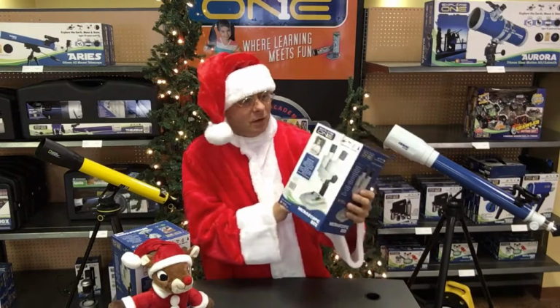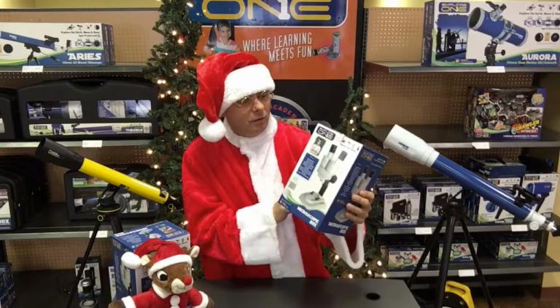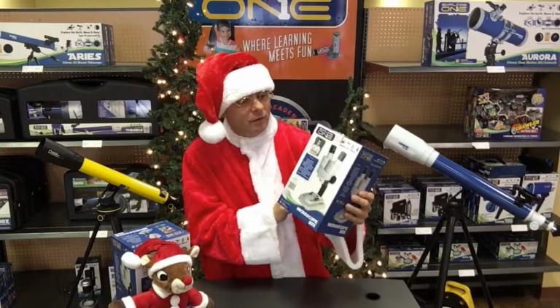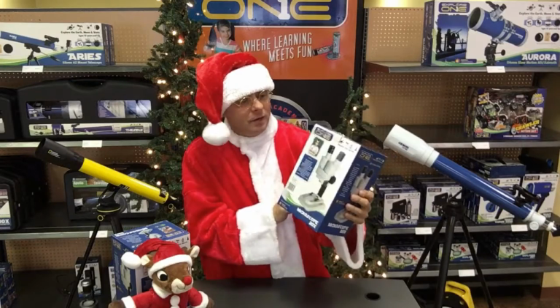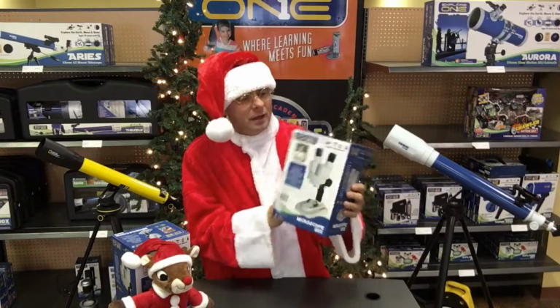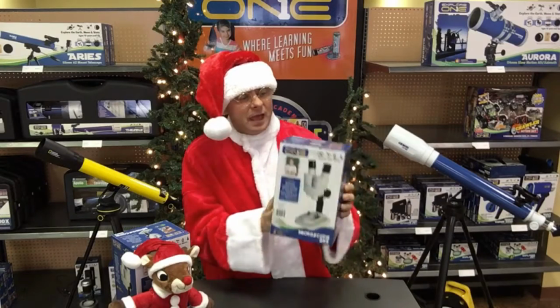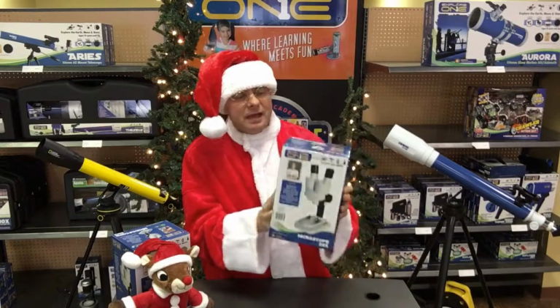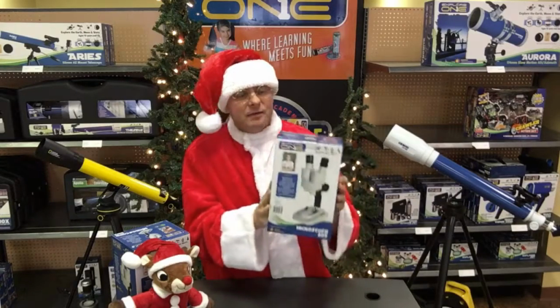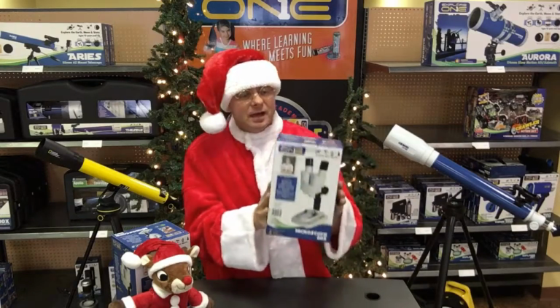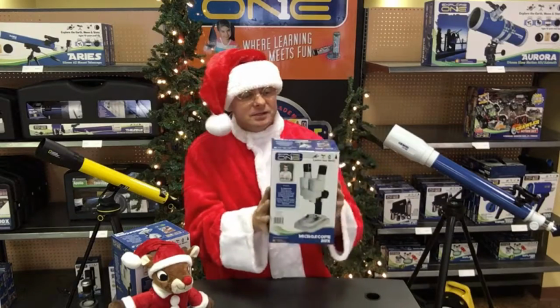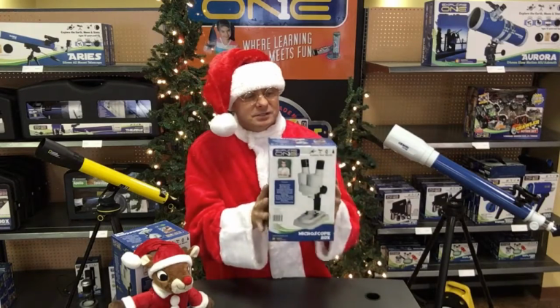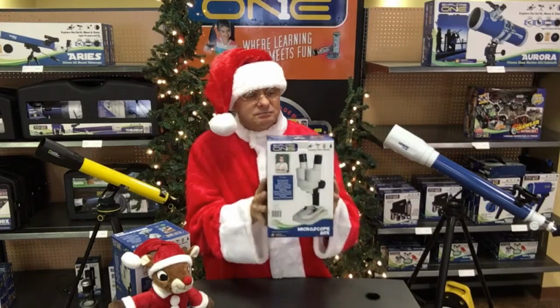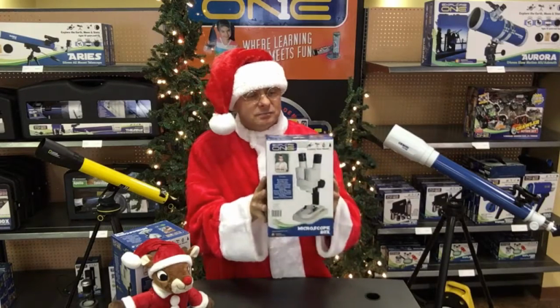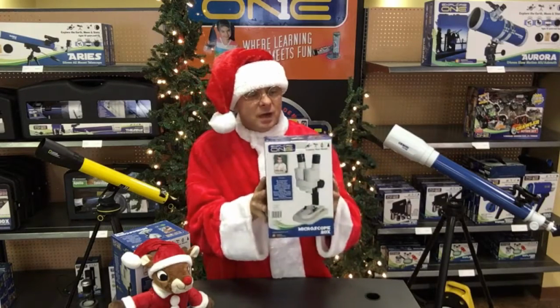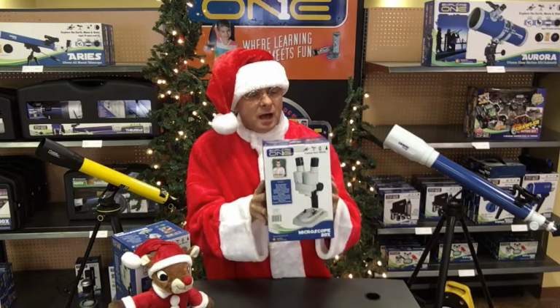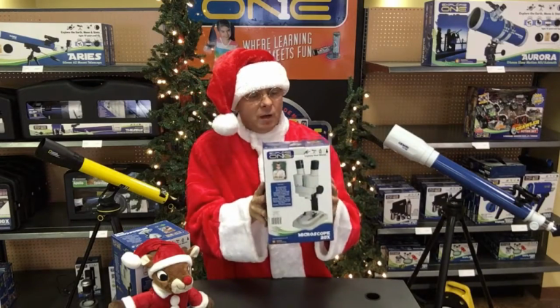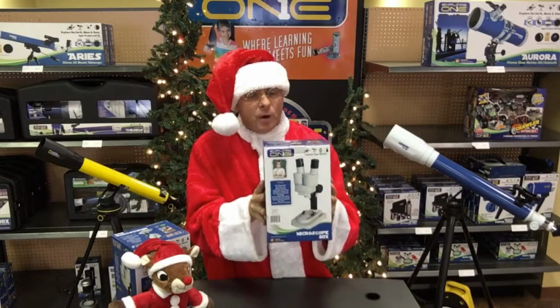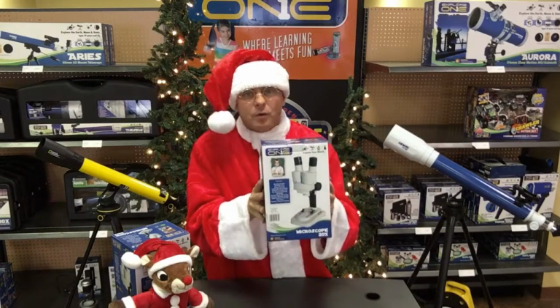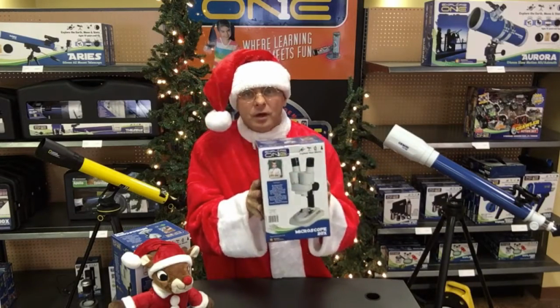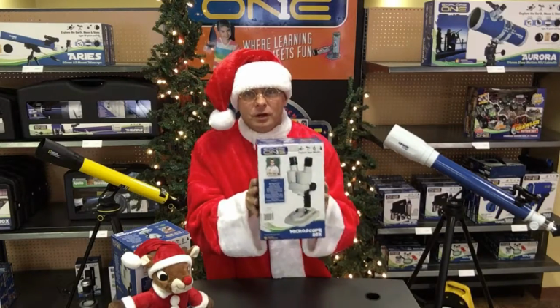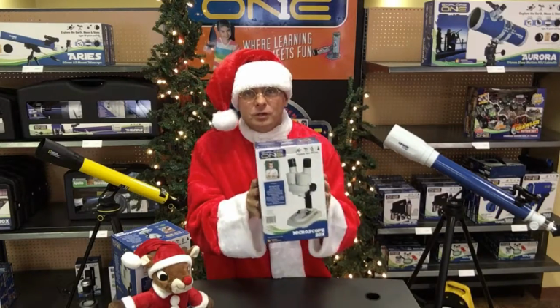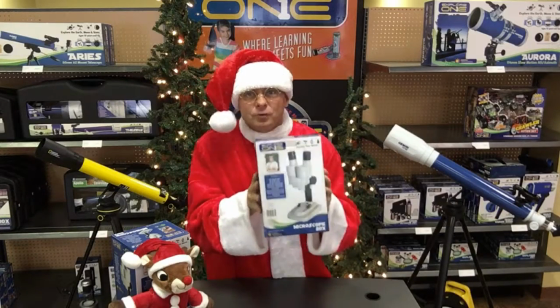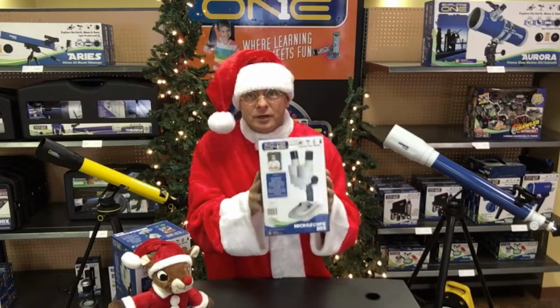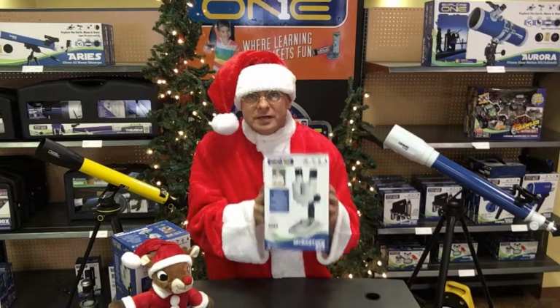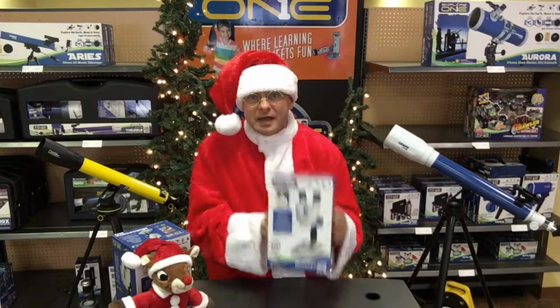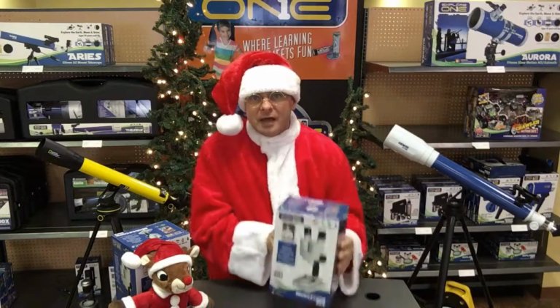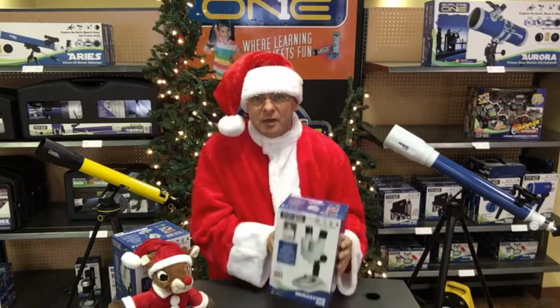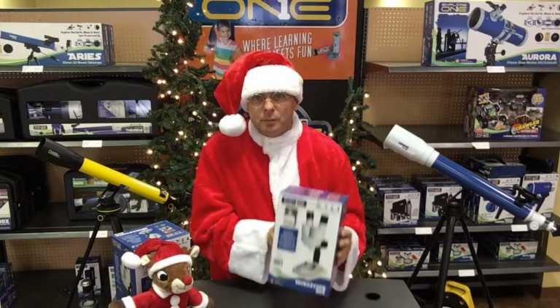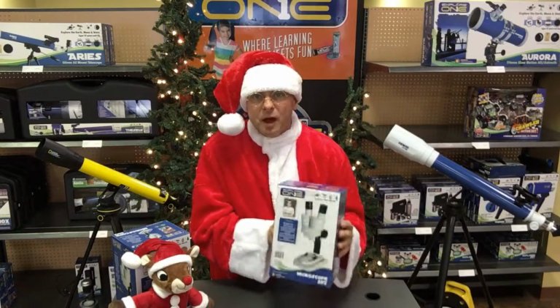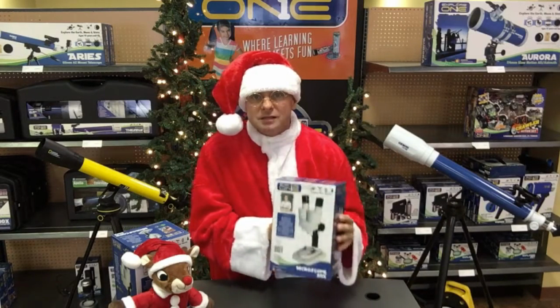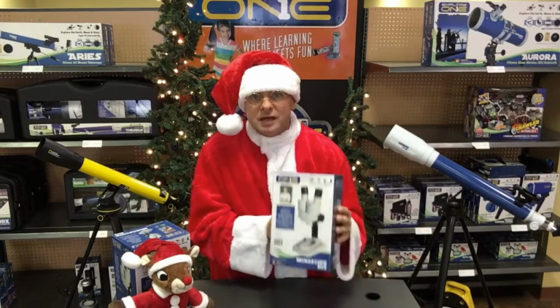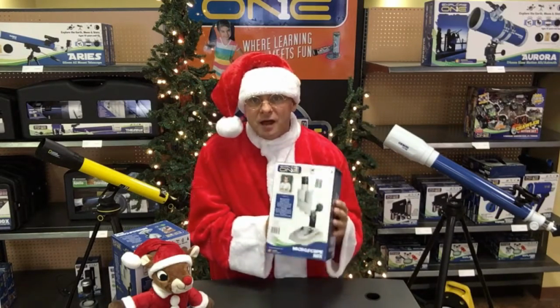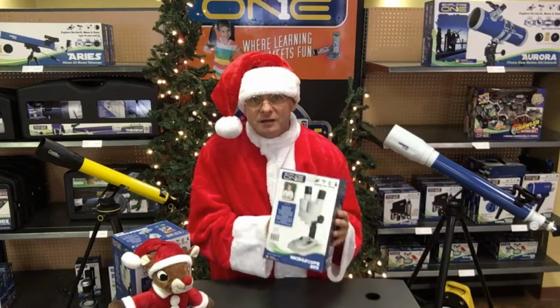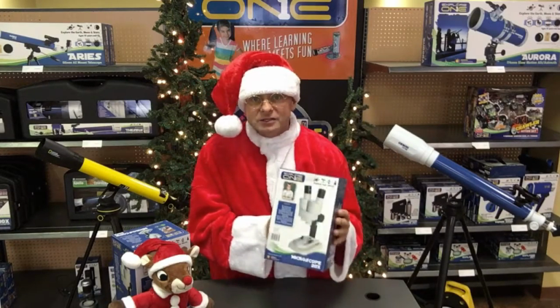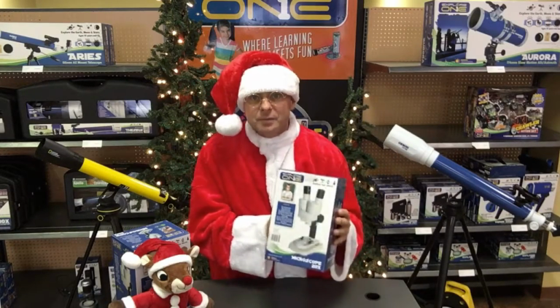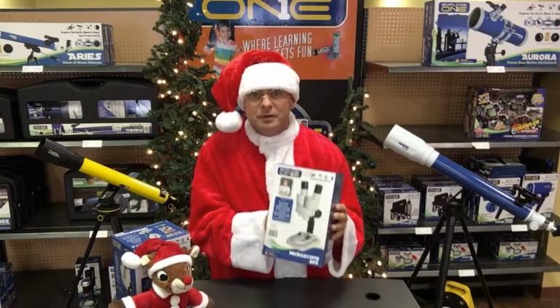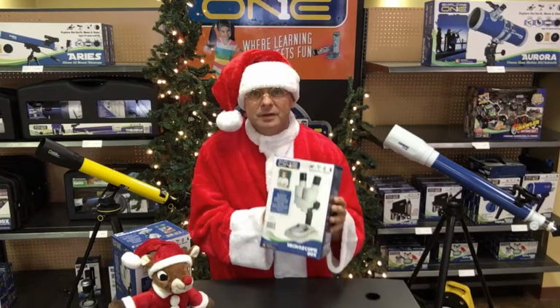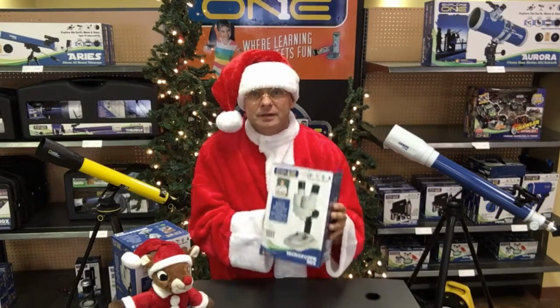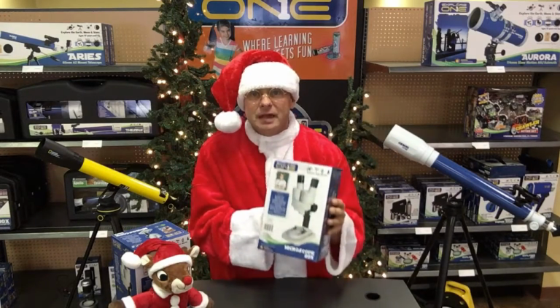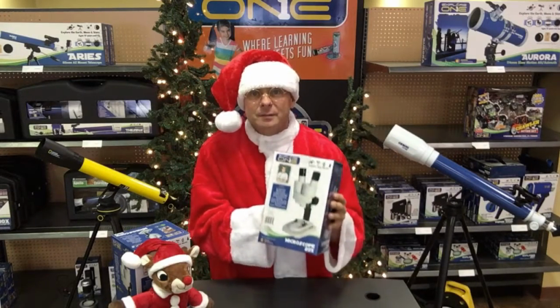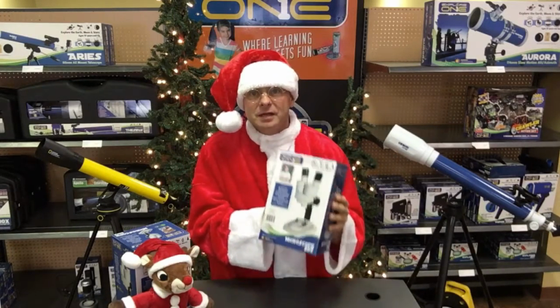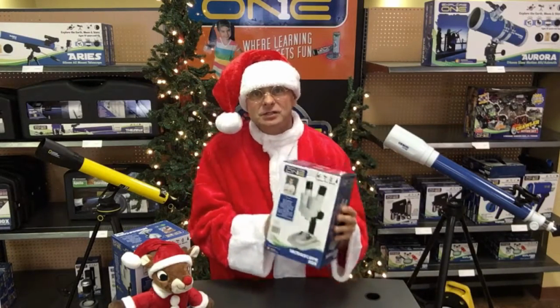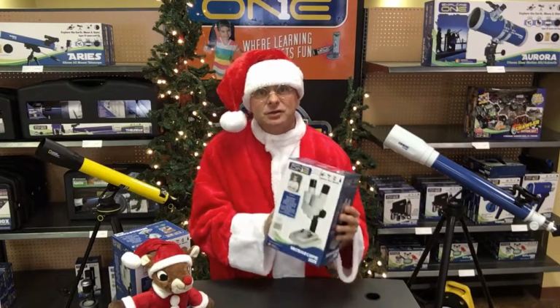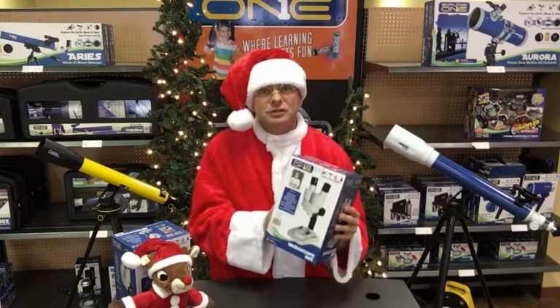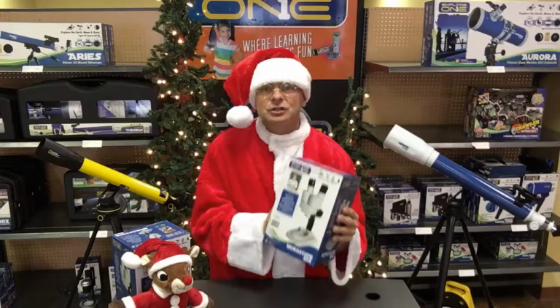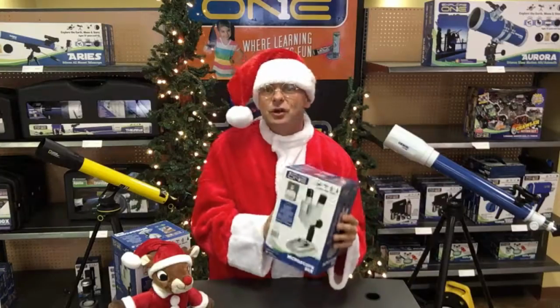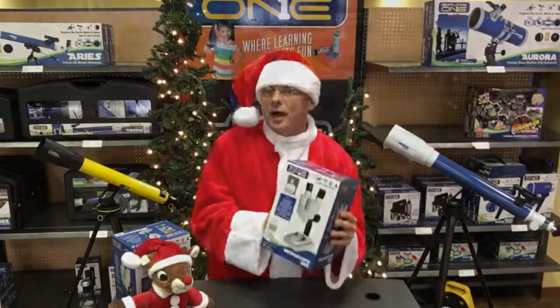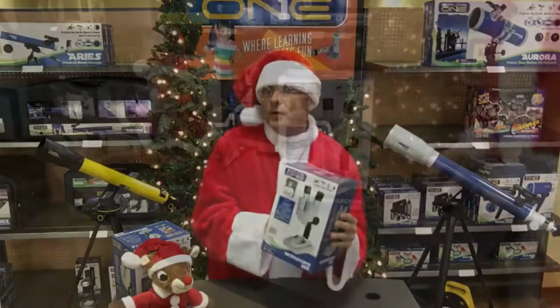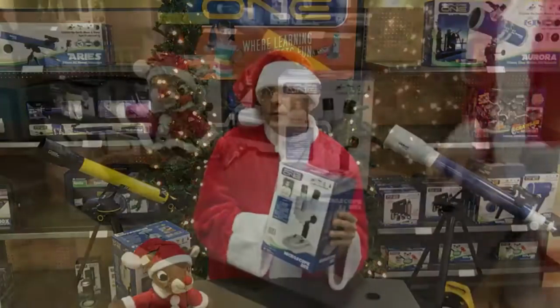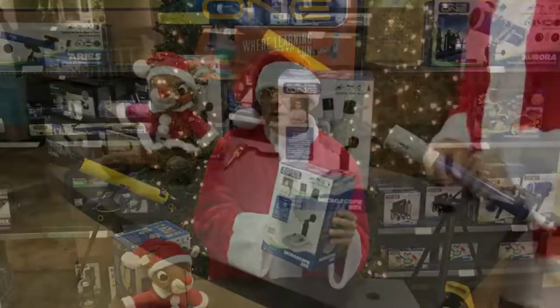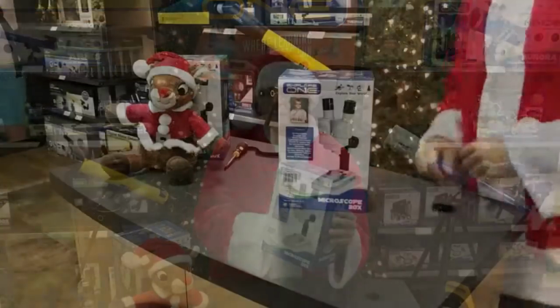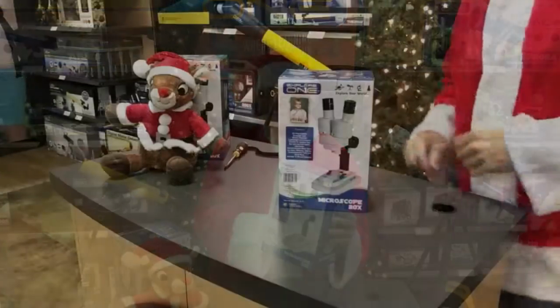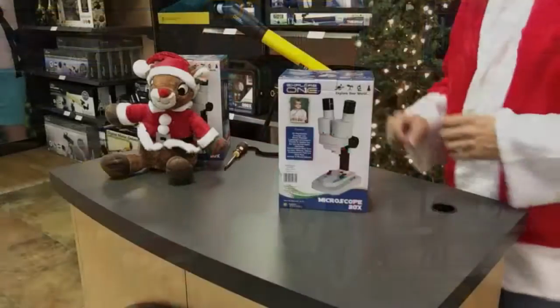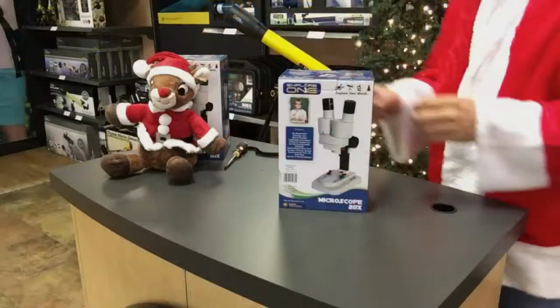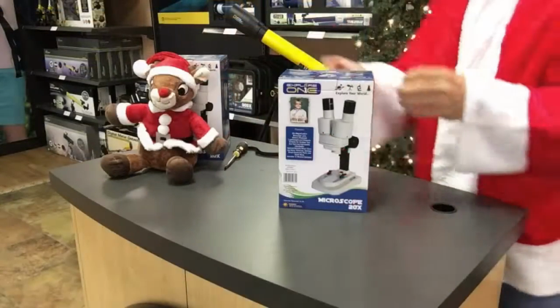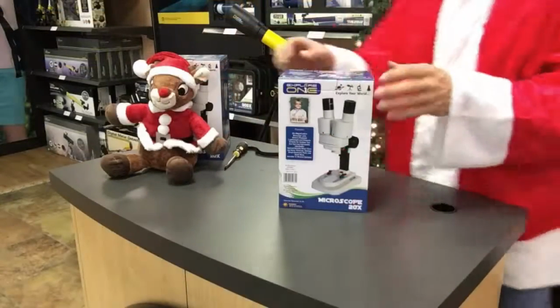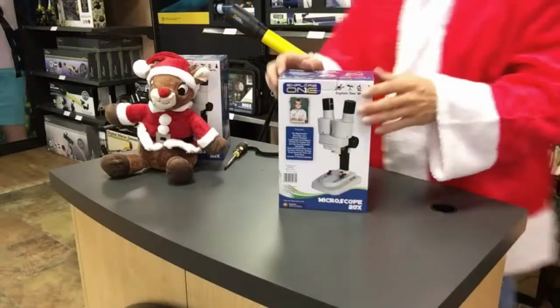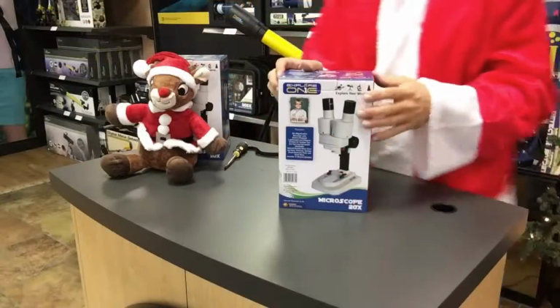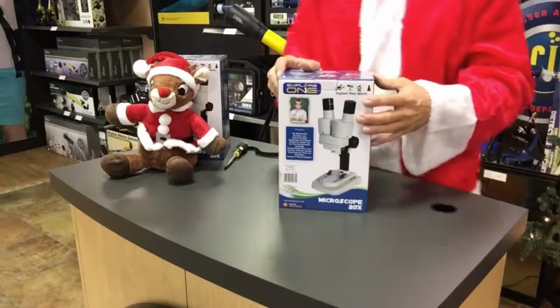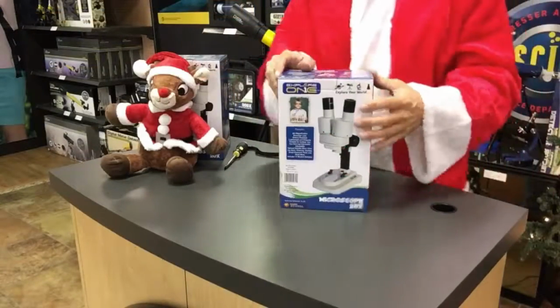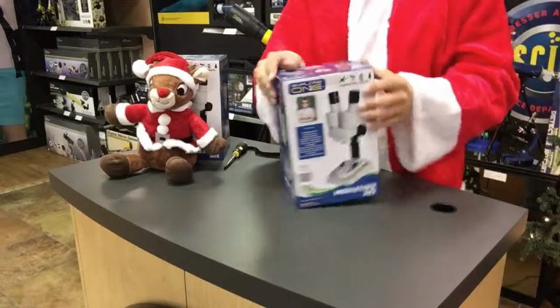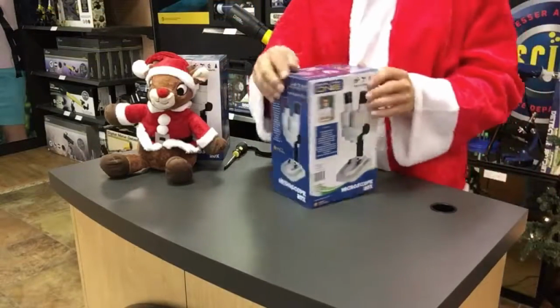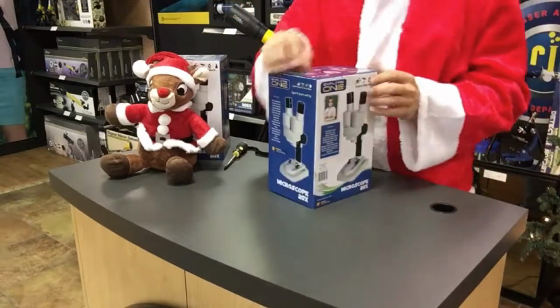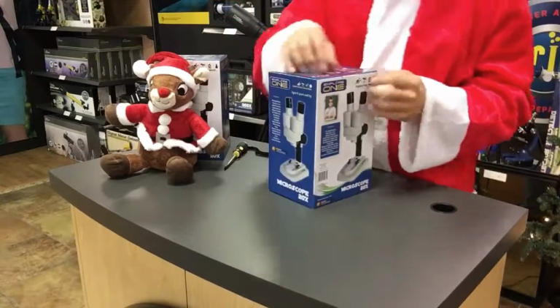So anyways, what we're going to do is we're going to take it out of the box, I'll assemble it and make sure that you know how it works. So here we go.